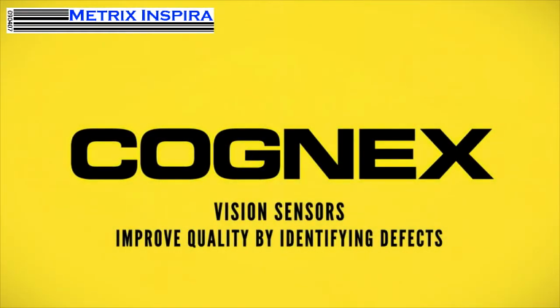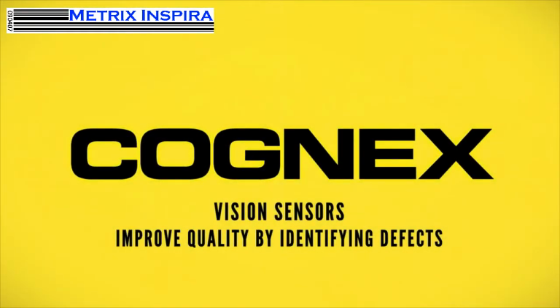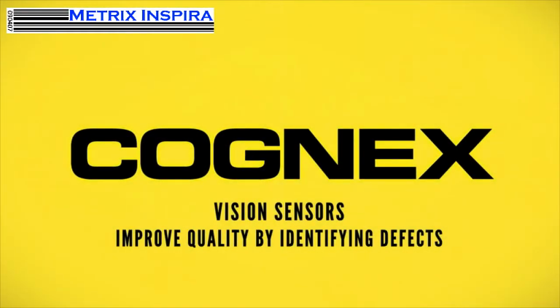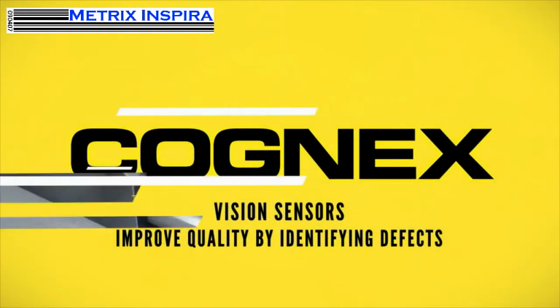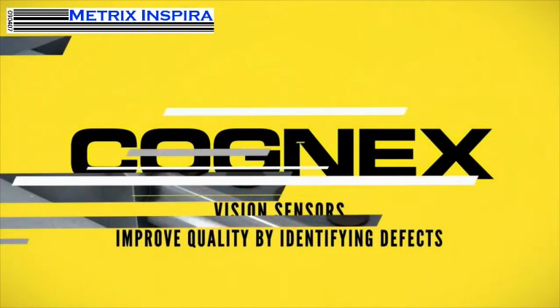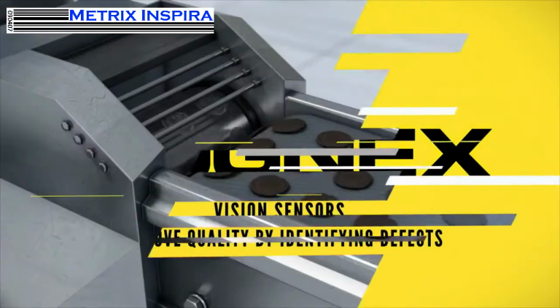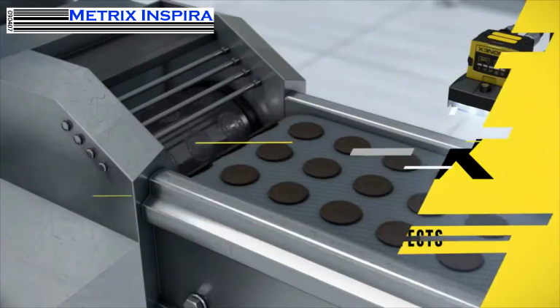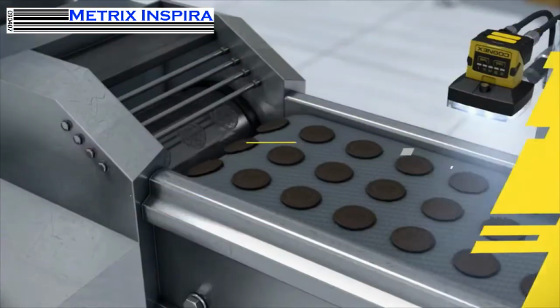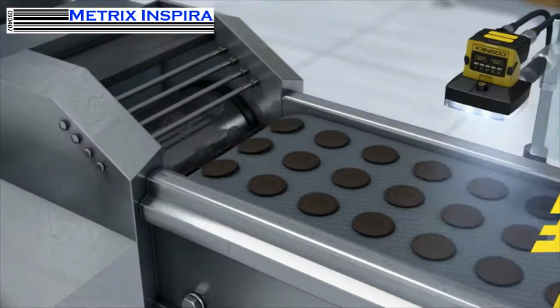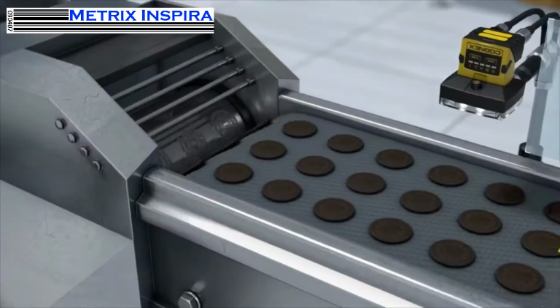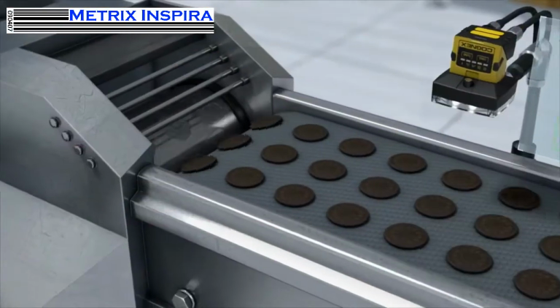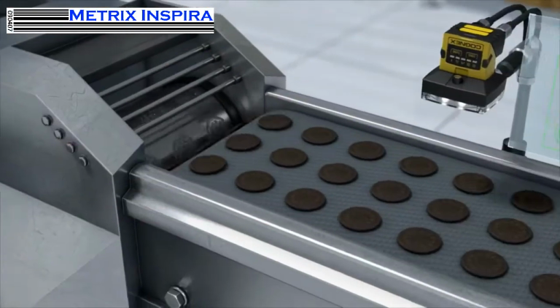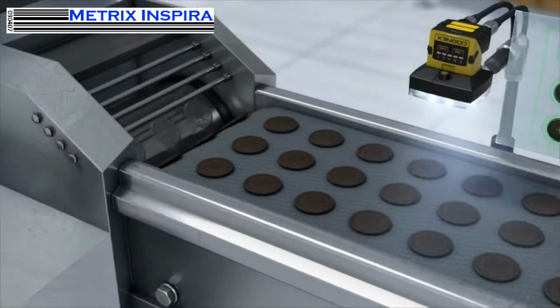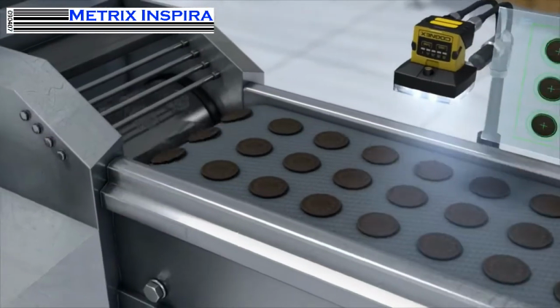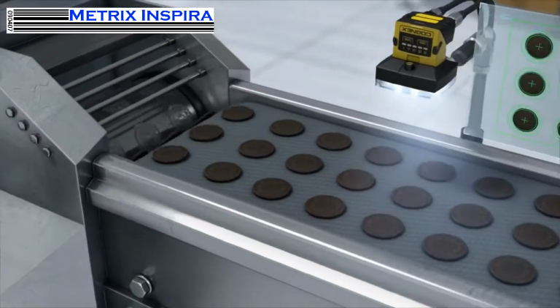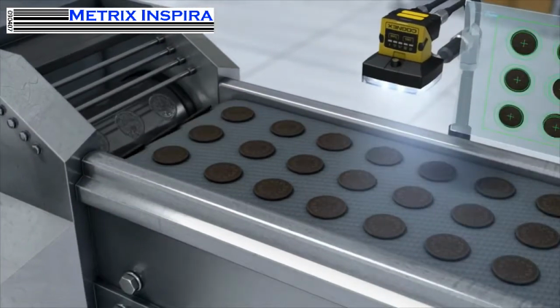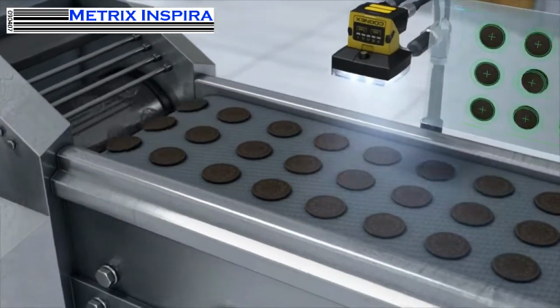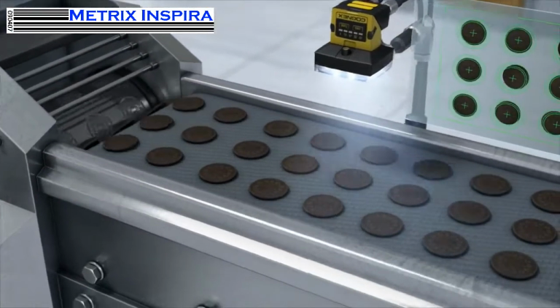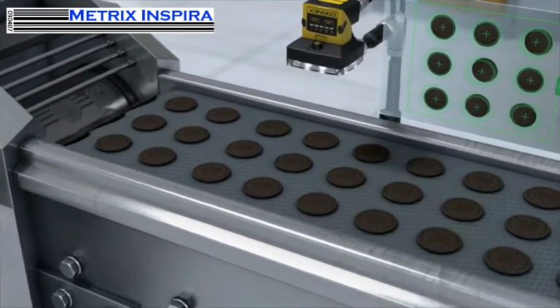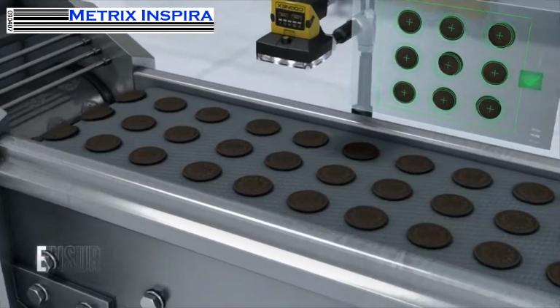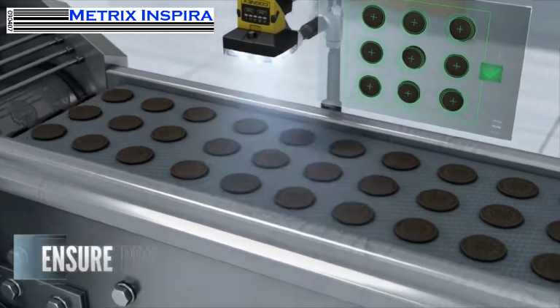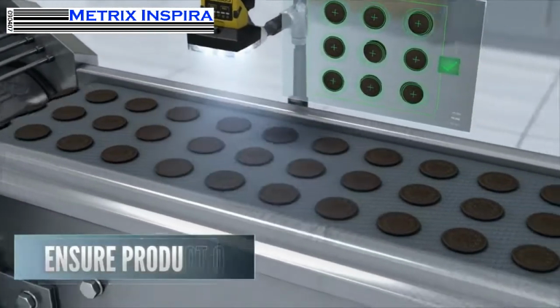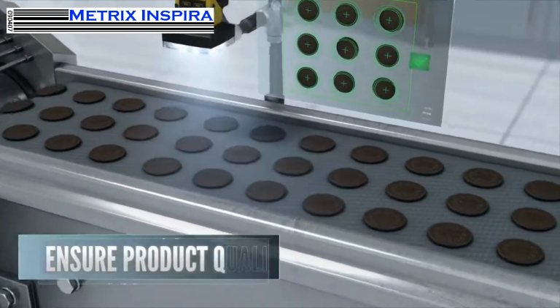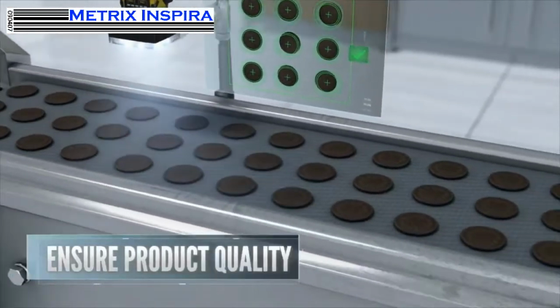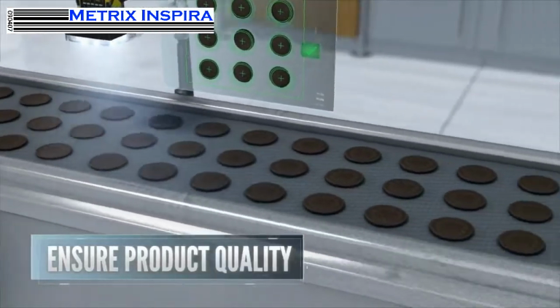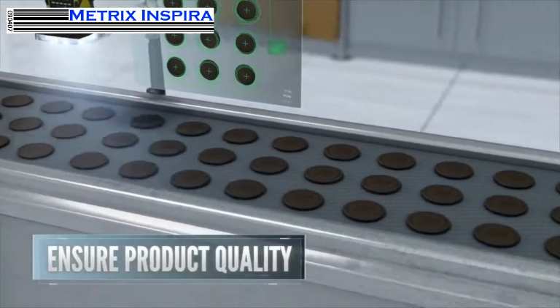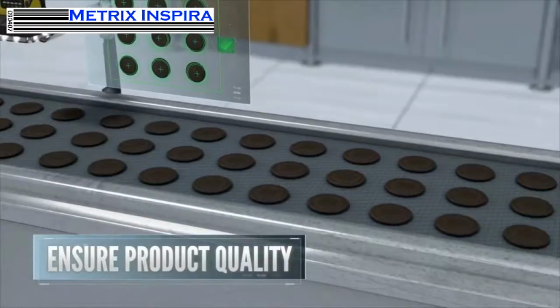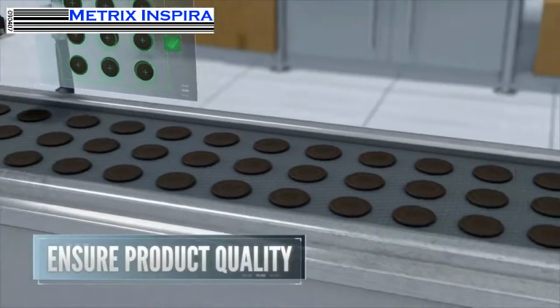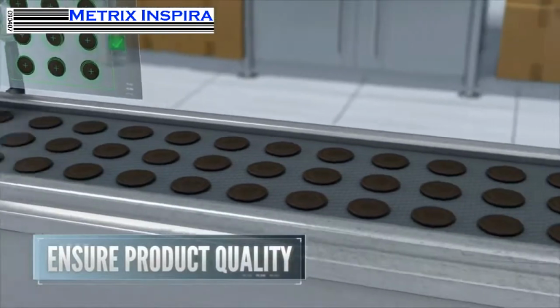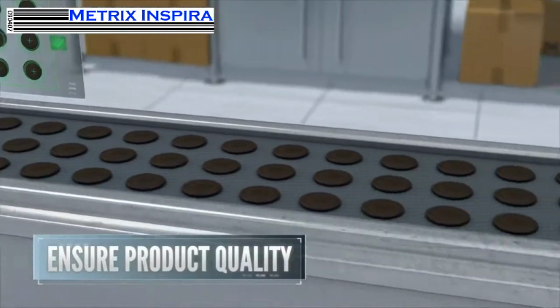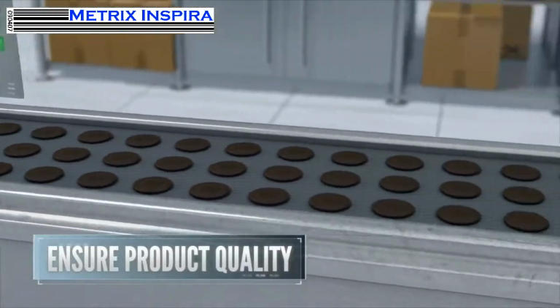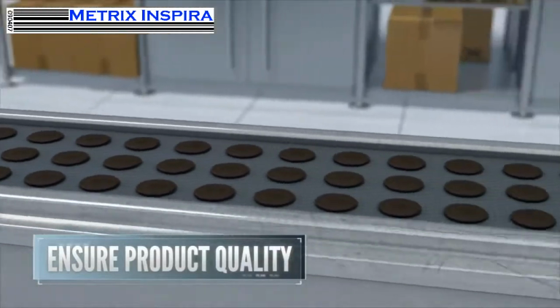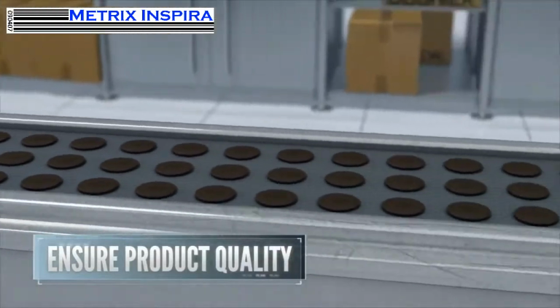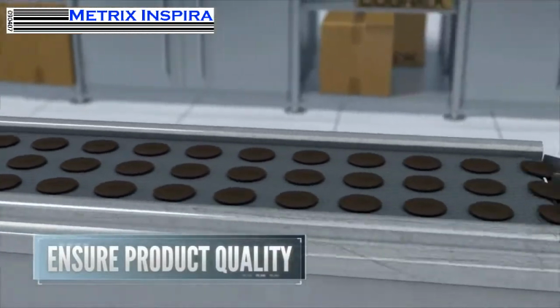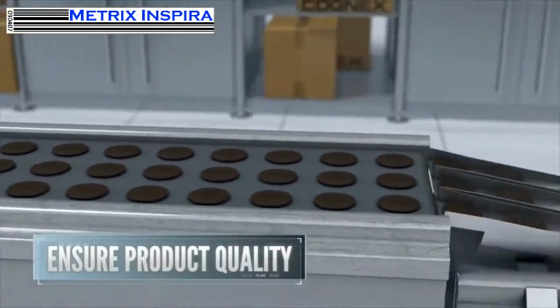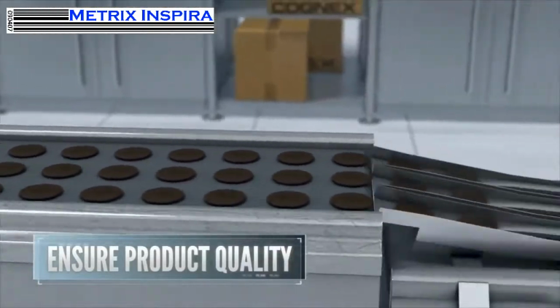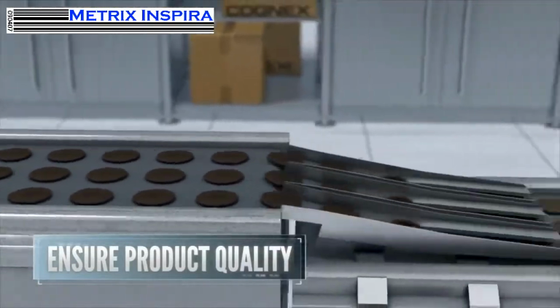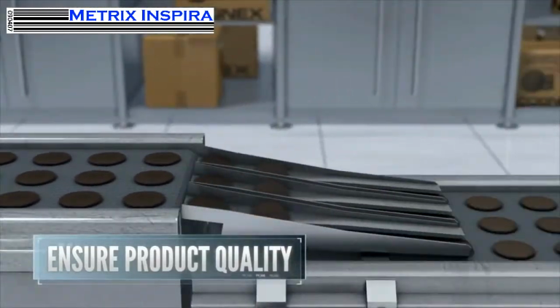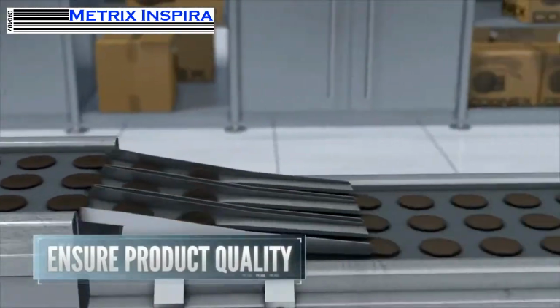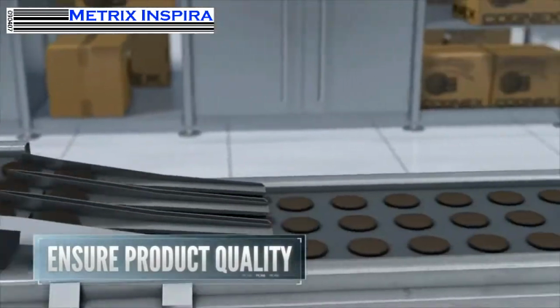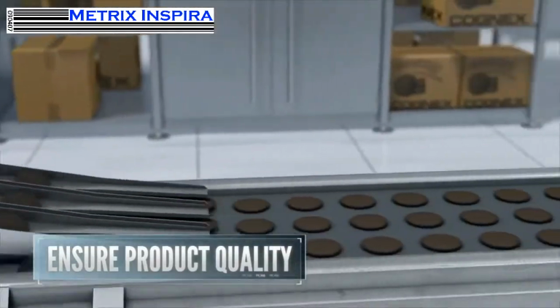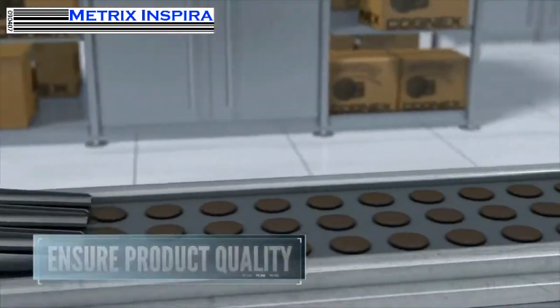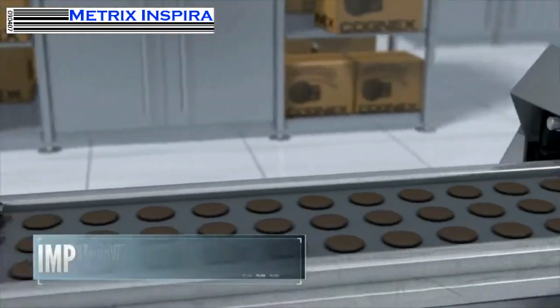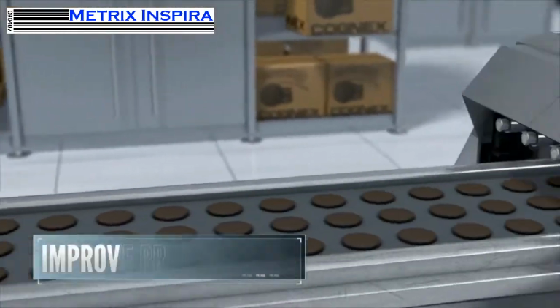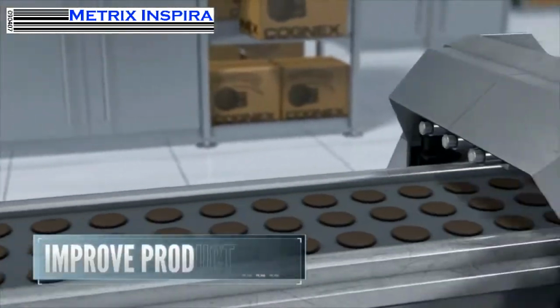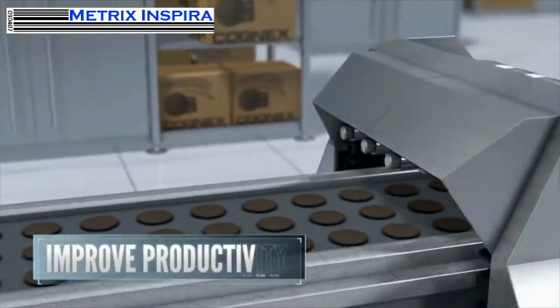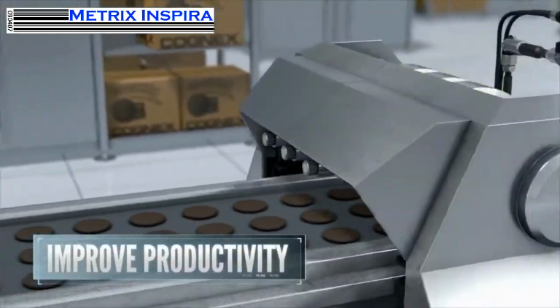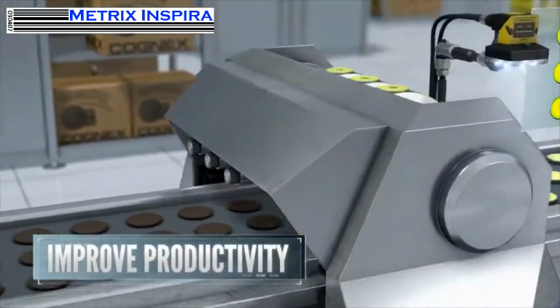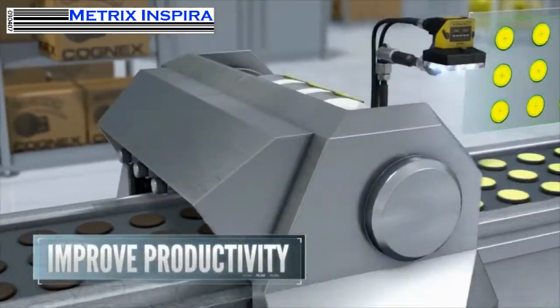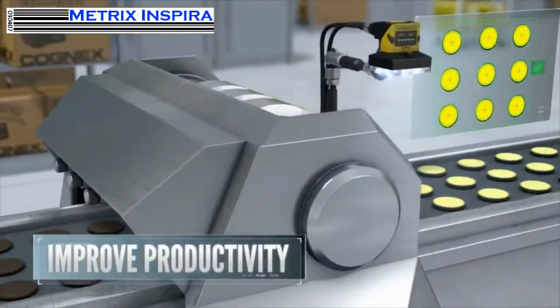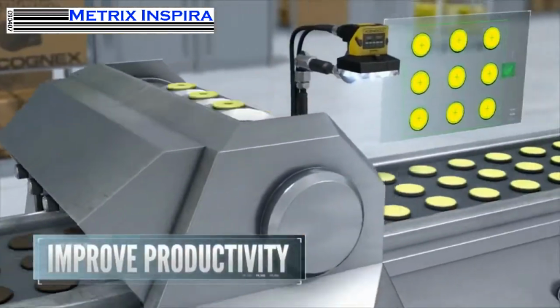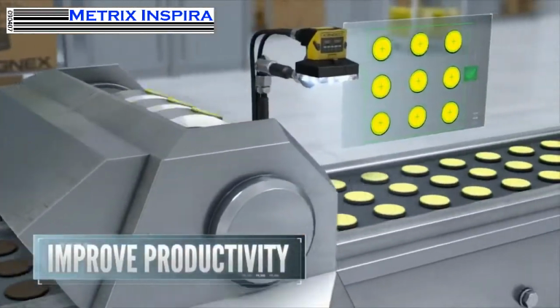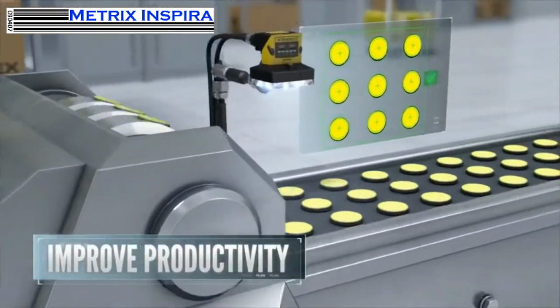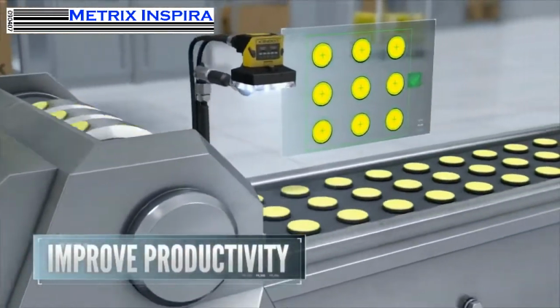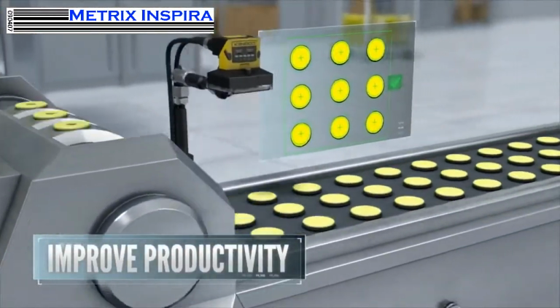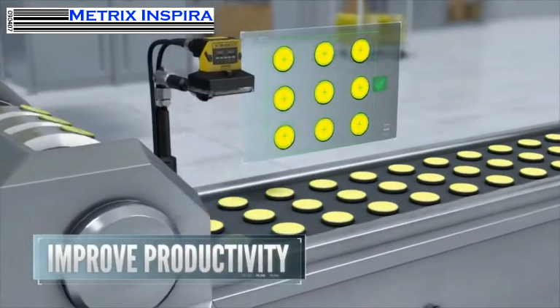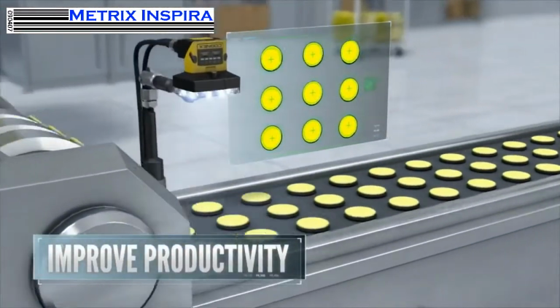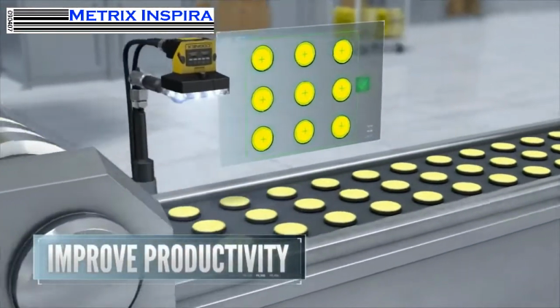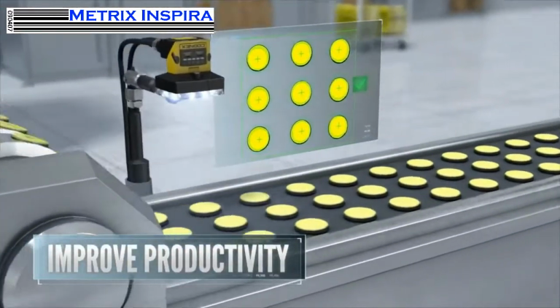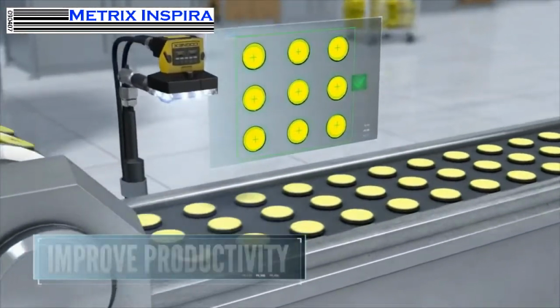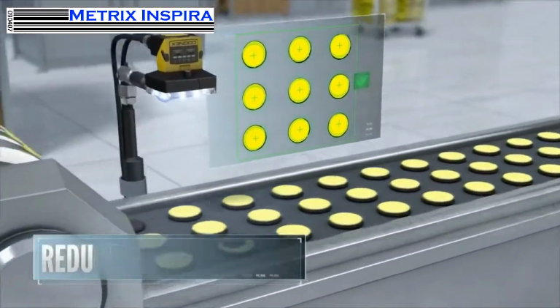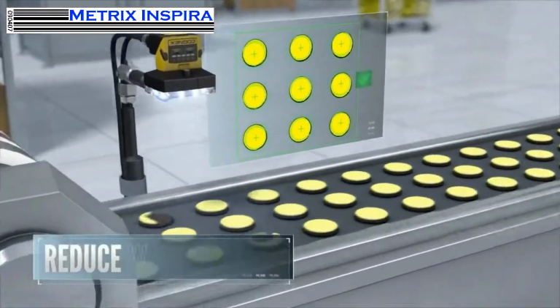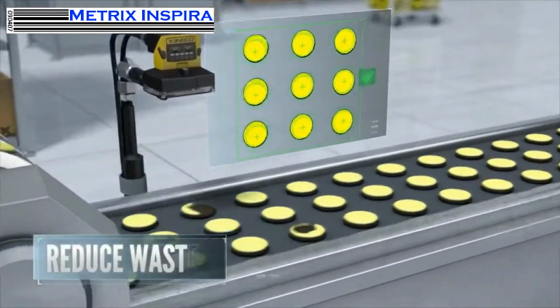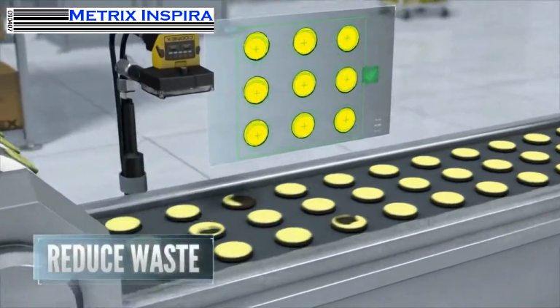Visual inspection of raw materials ensures product quality. Catching defects as soon as they happen improves productivity and reduces waste.